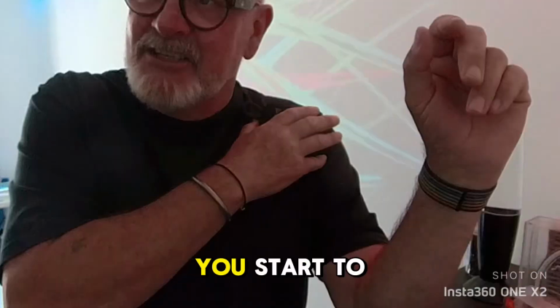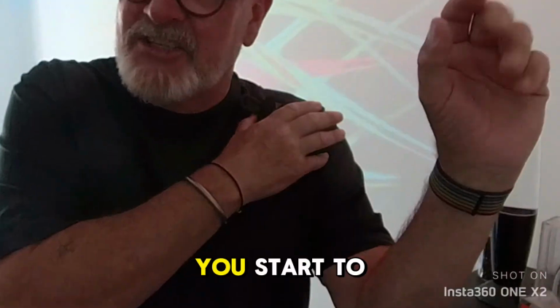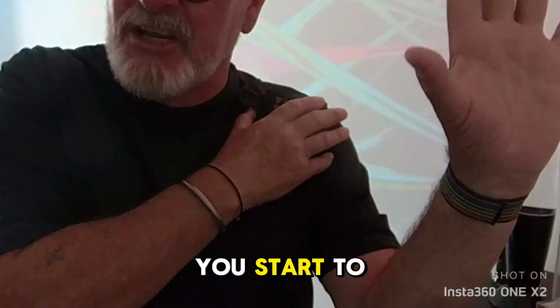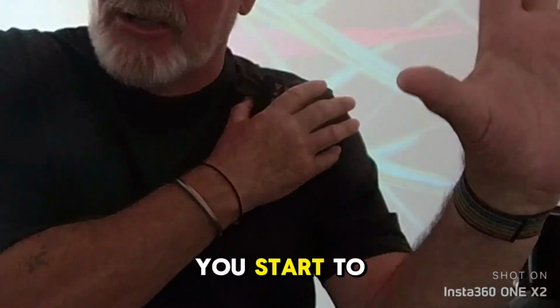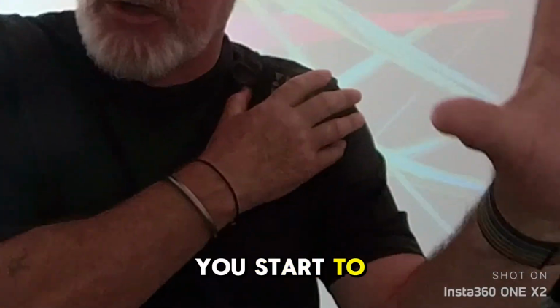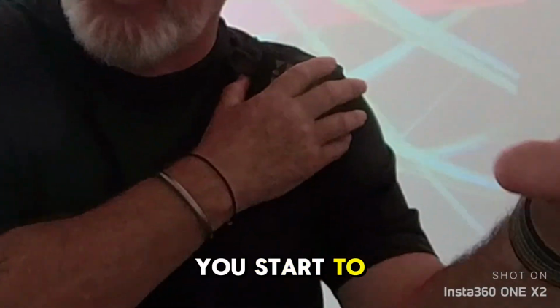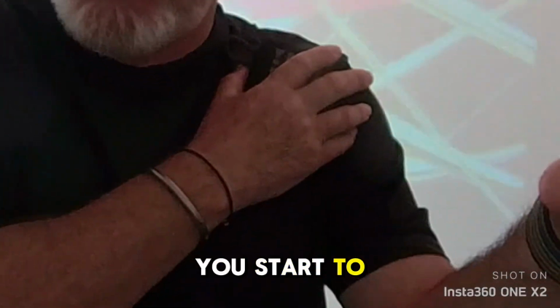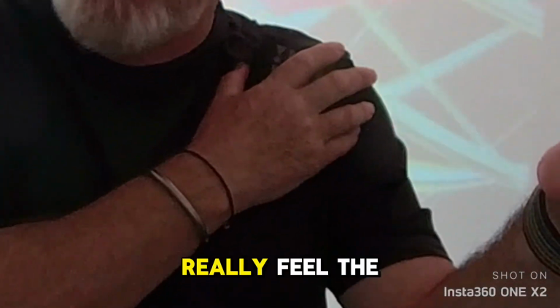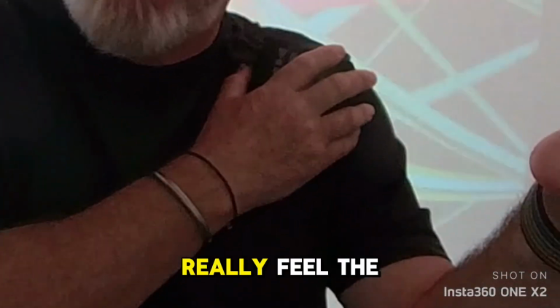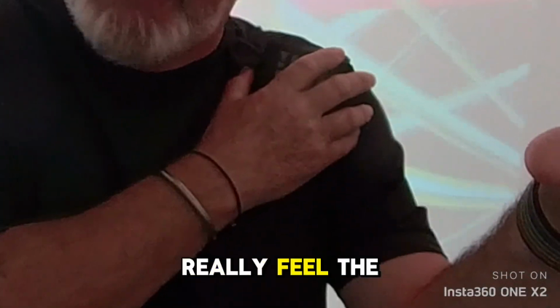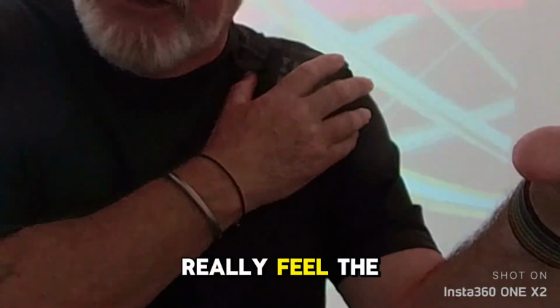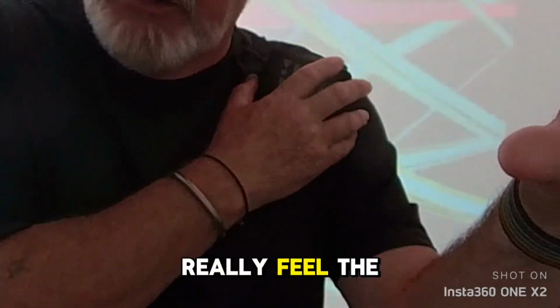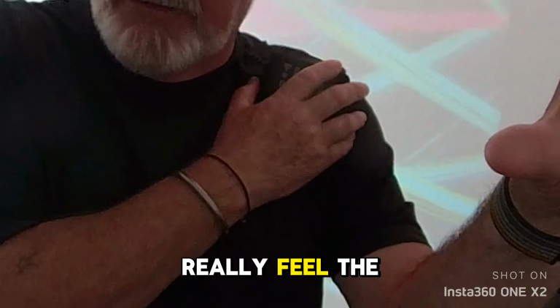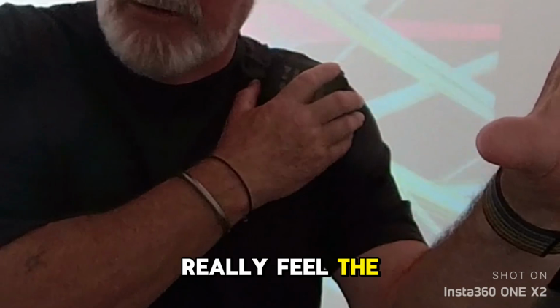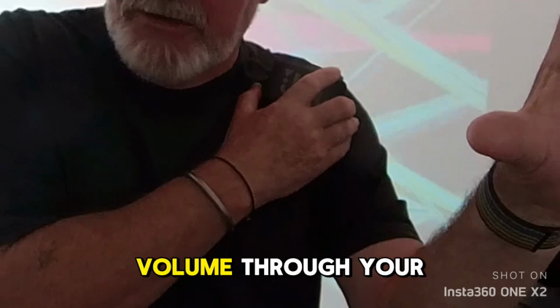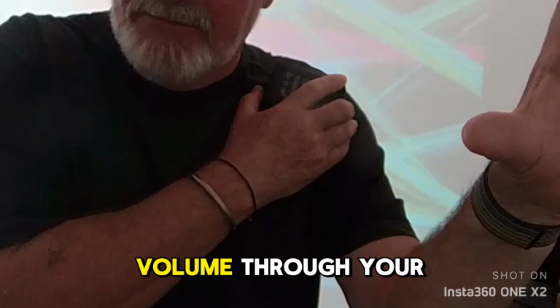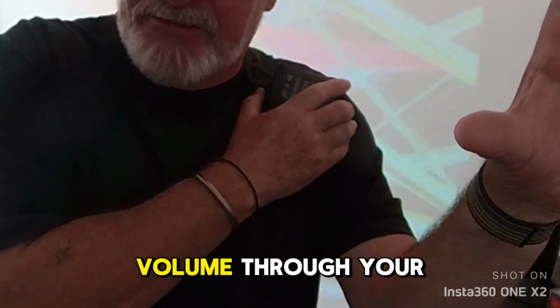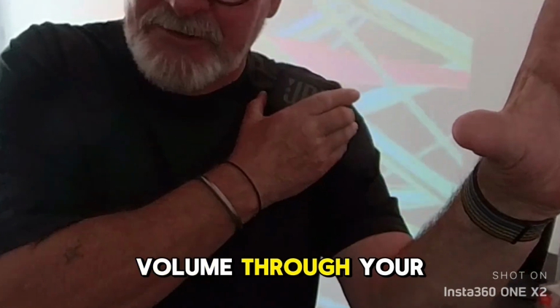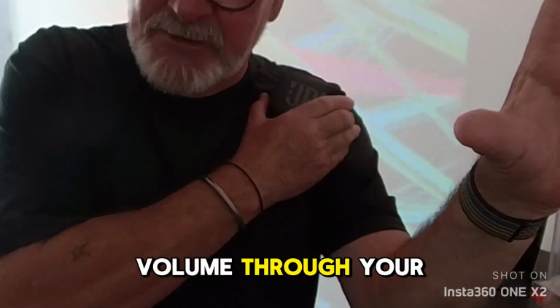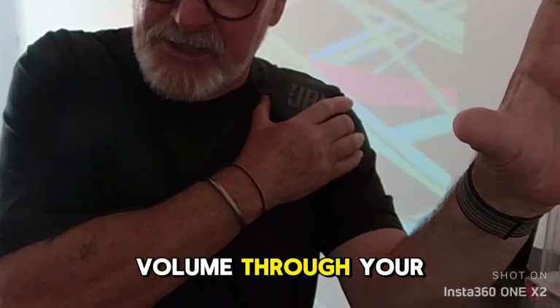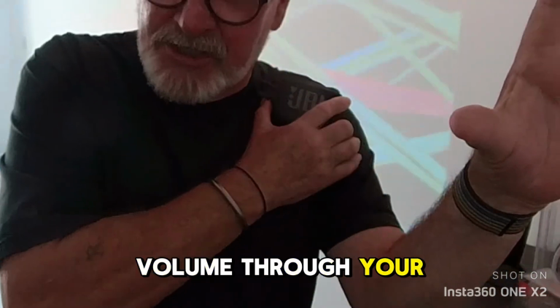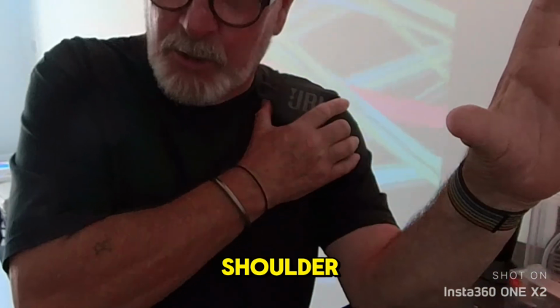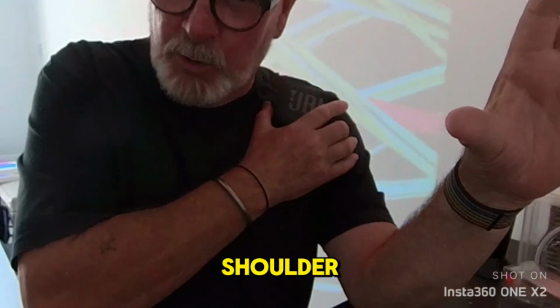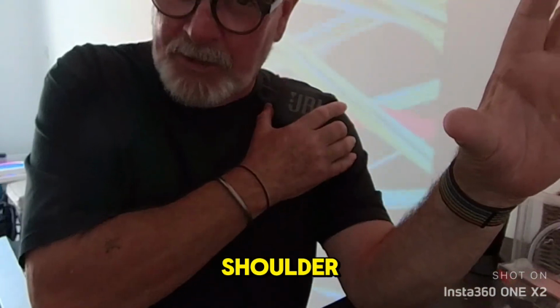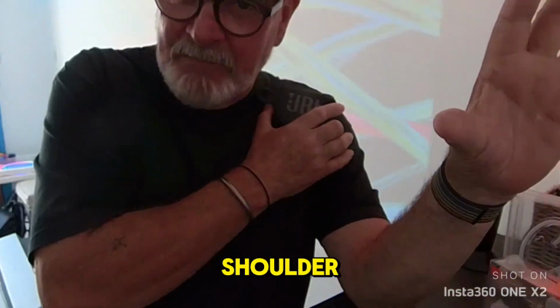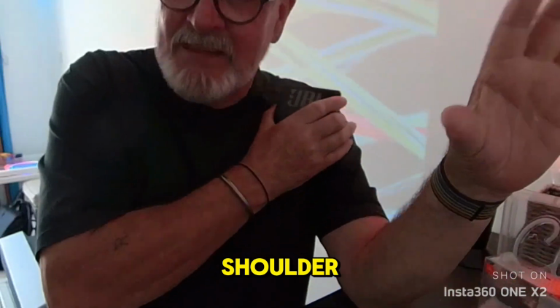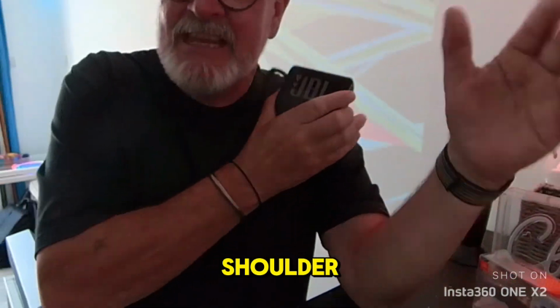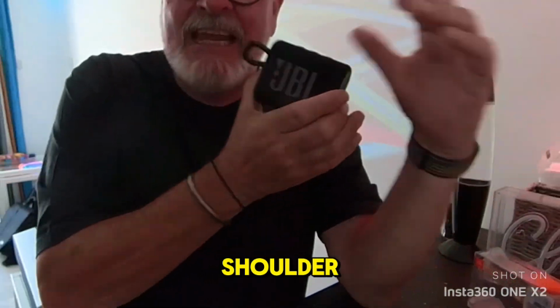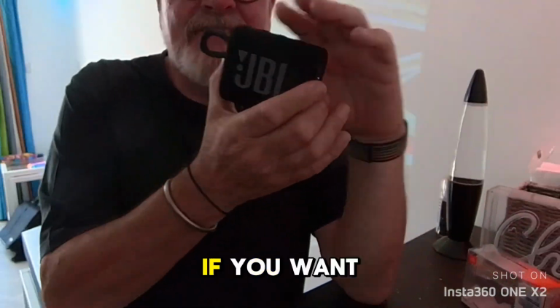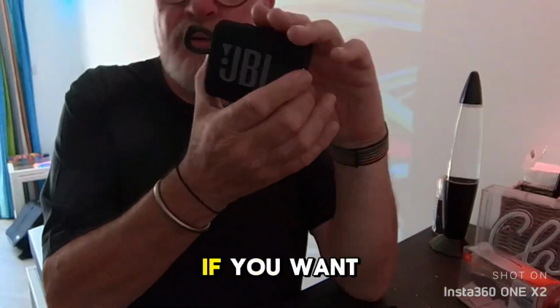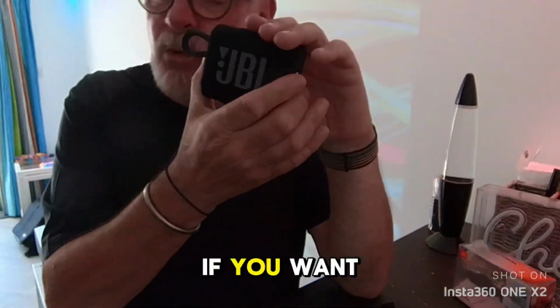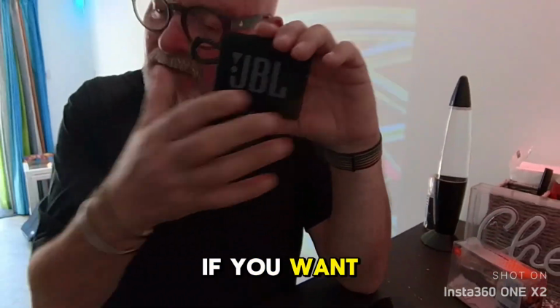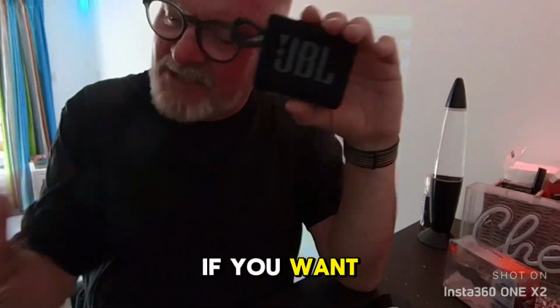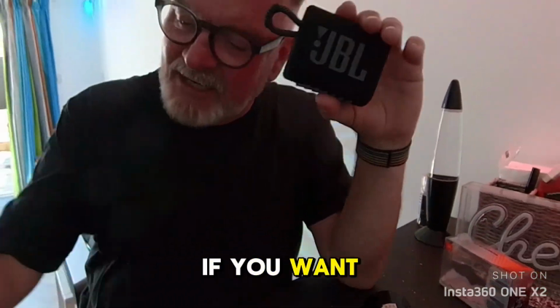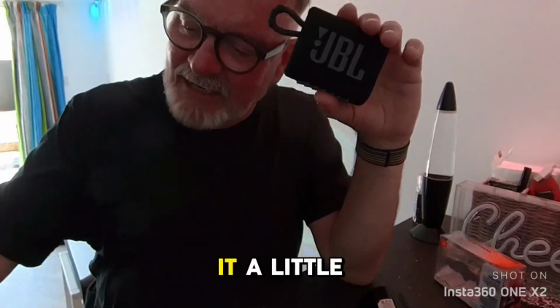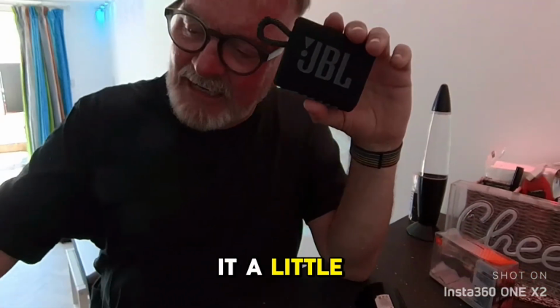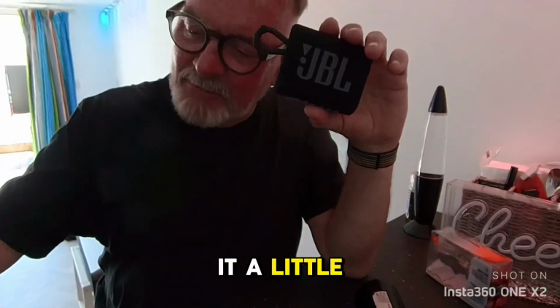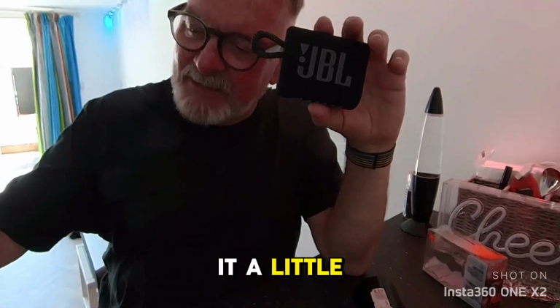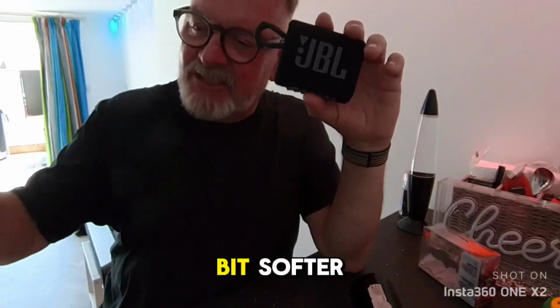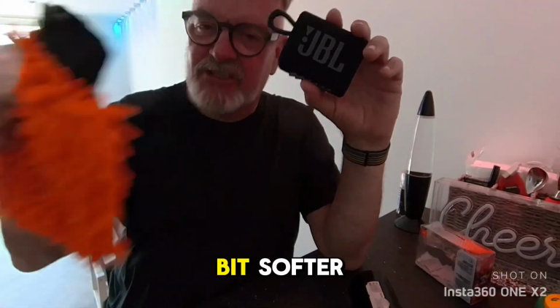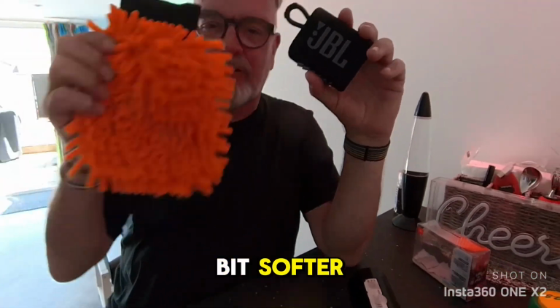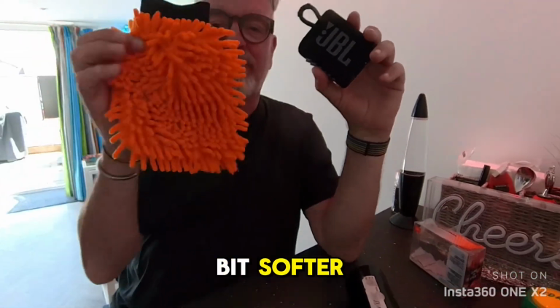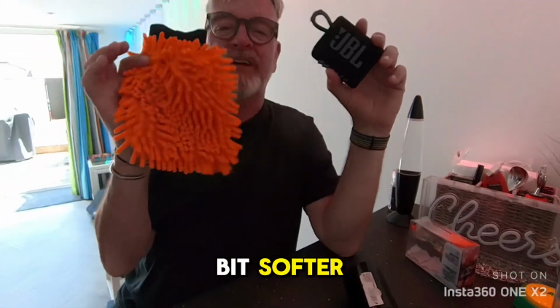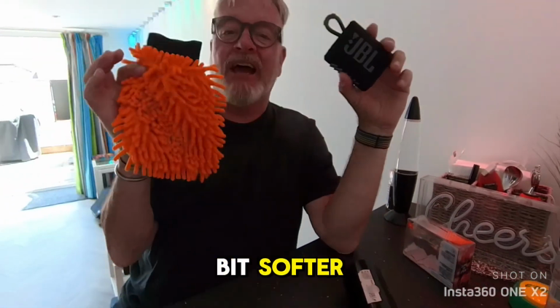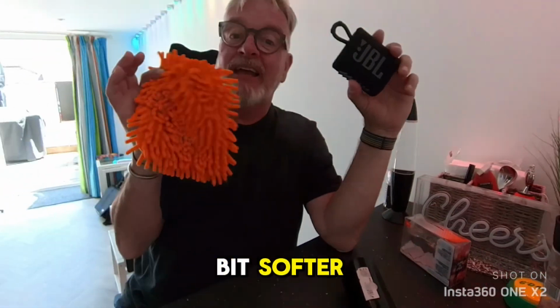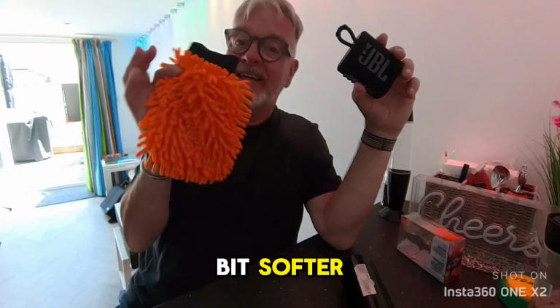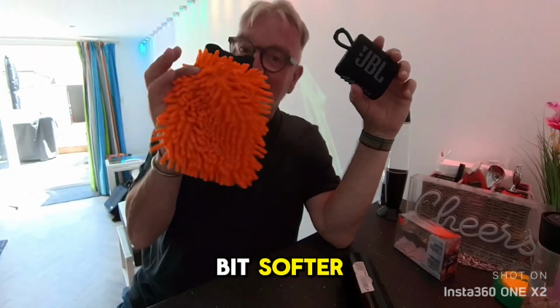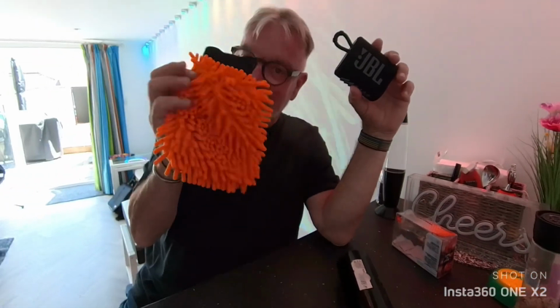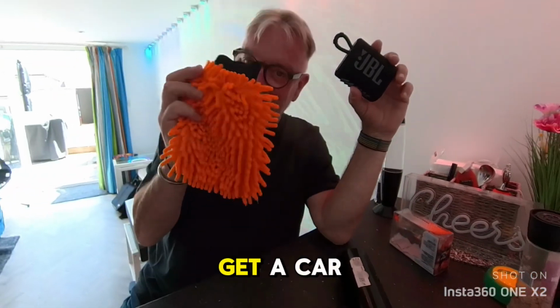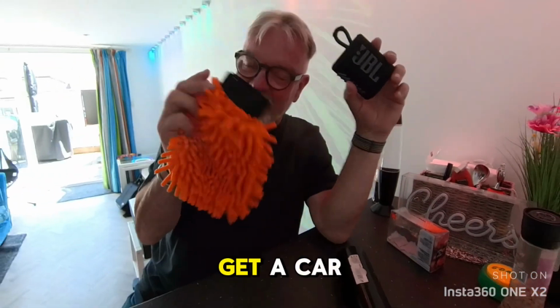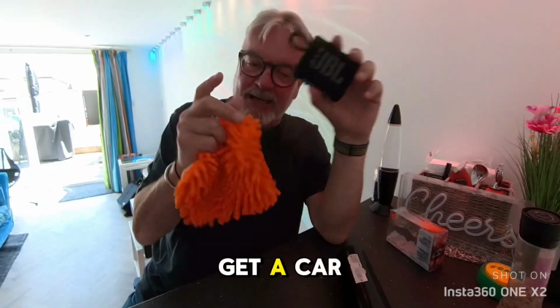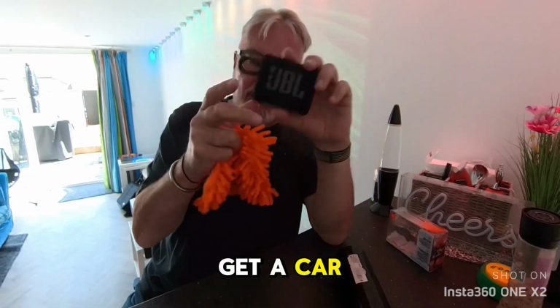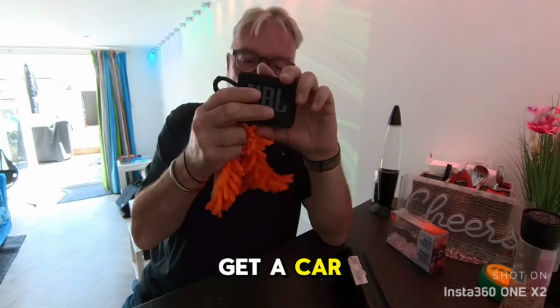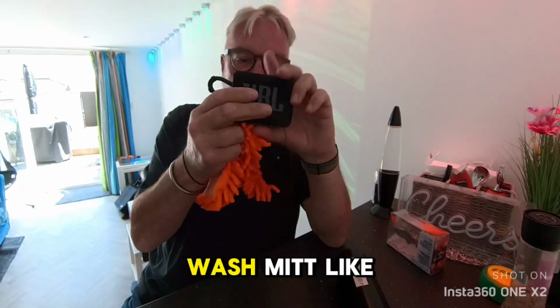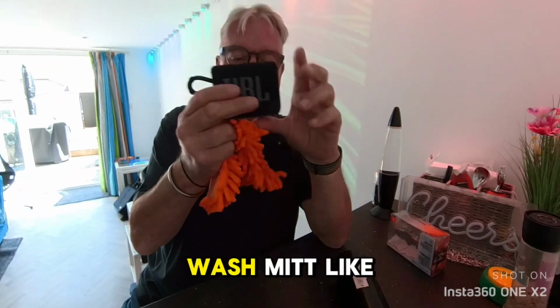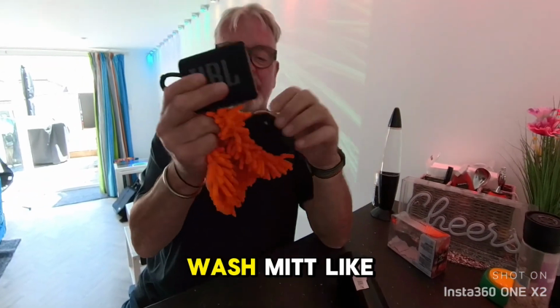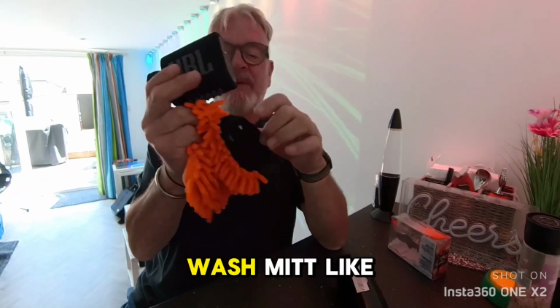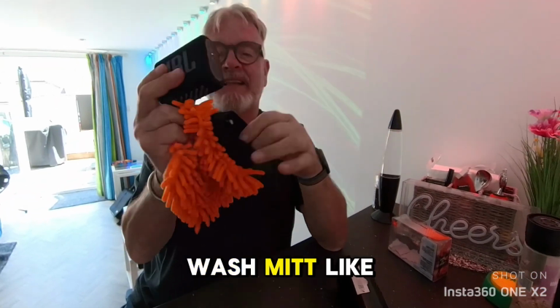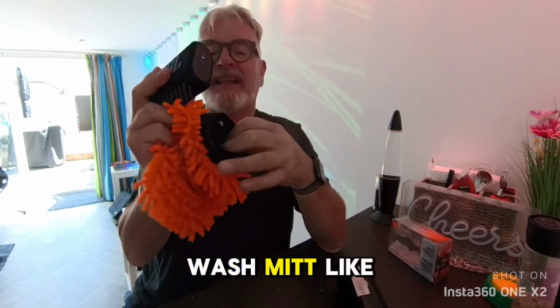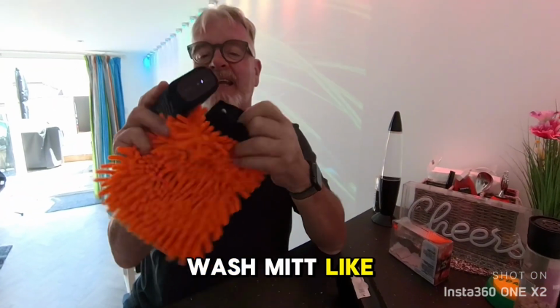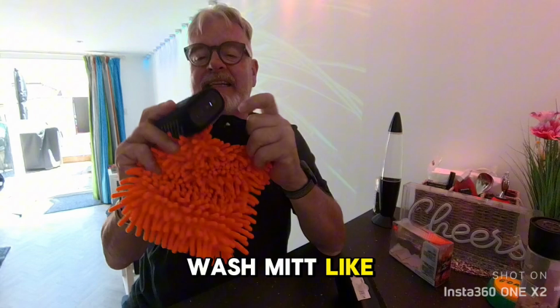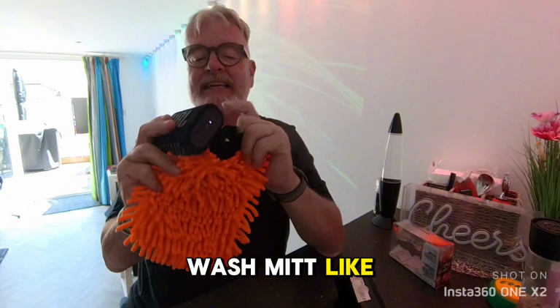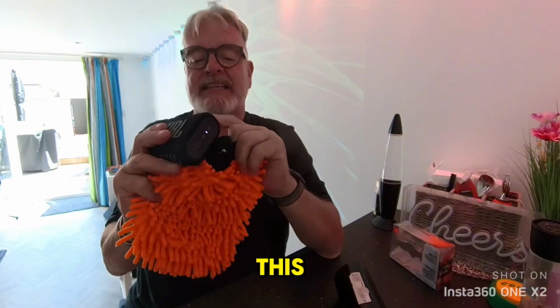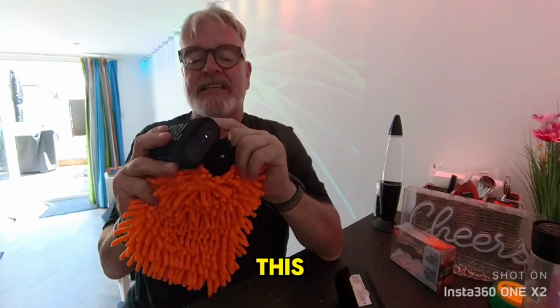If I turn the volume up, you start to really feel the volume through your shoulder. If you want it a little bit softer, get a car wash mitt like this.